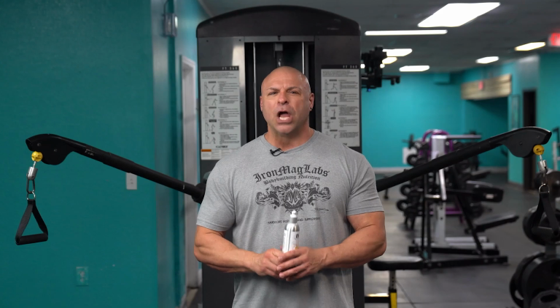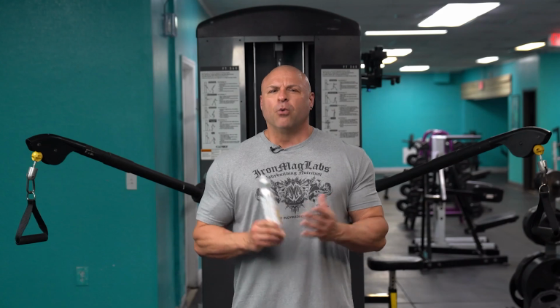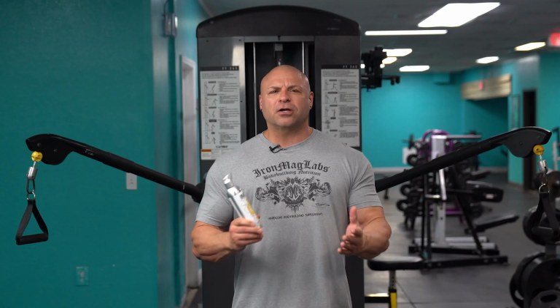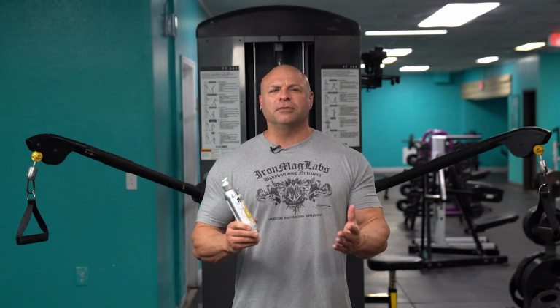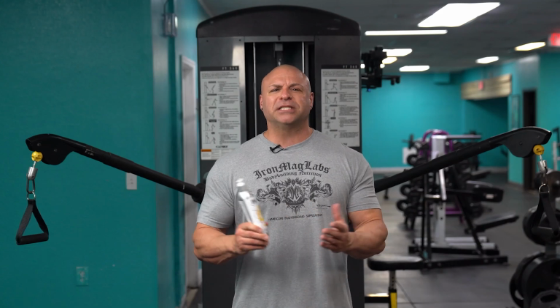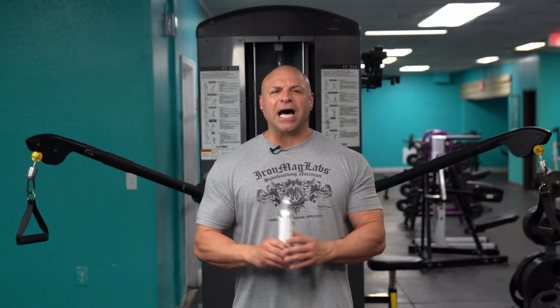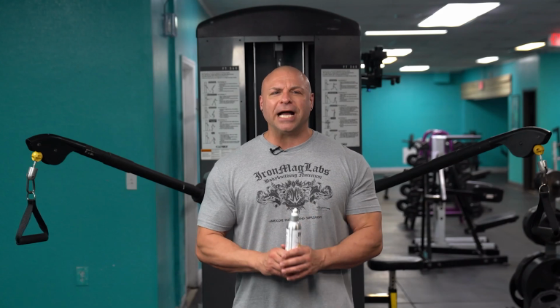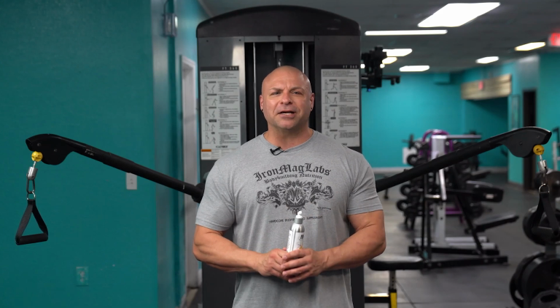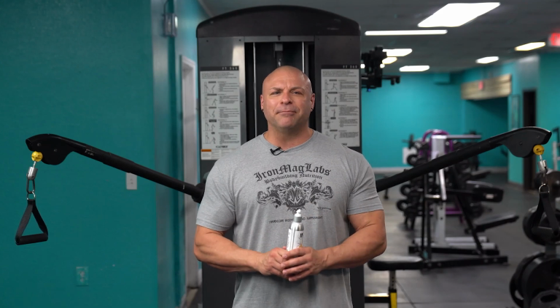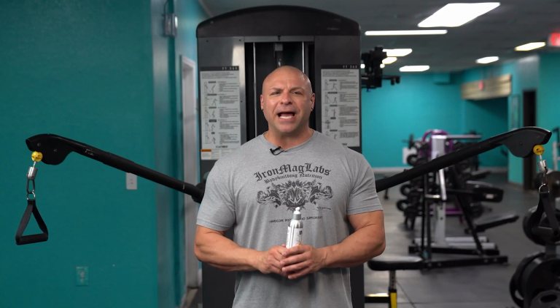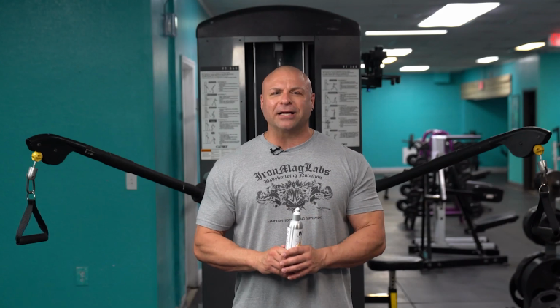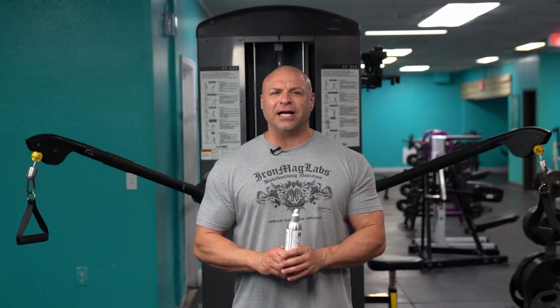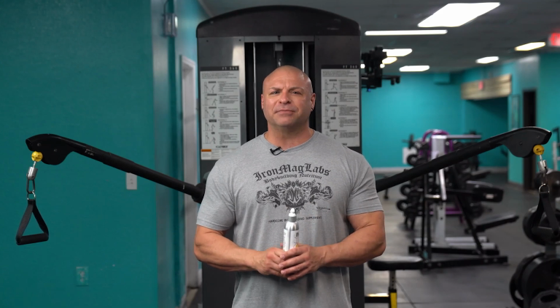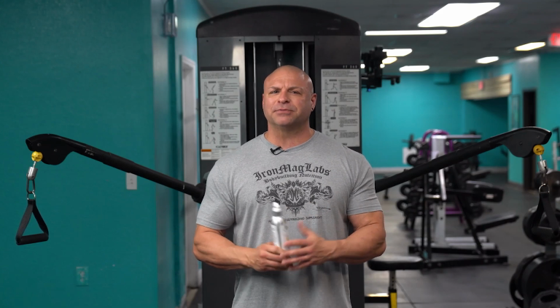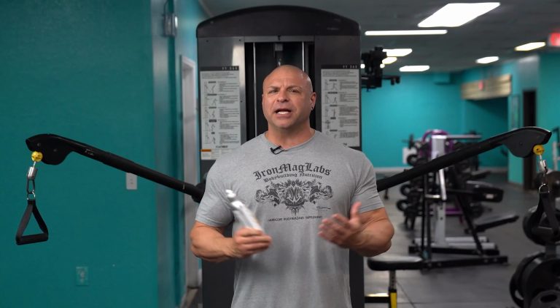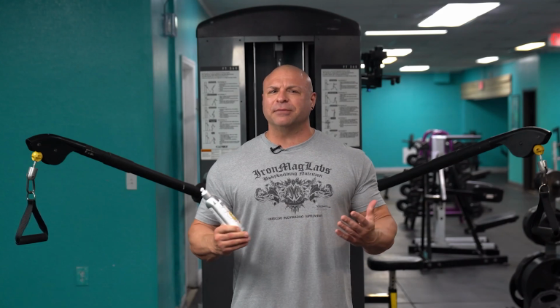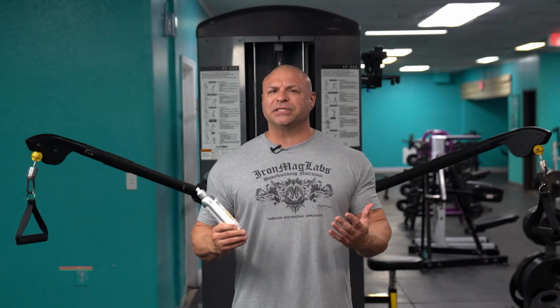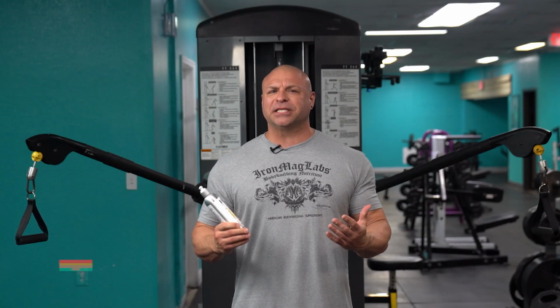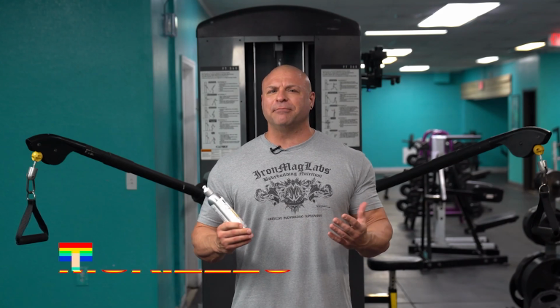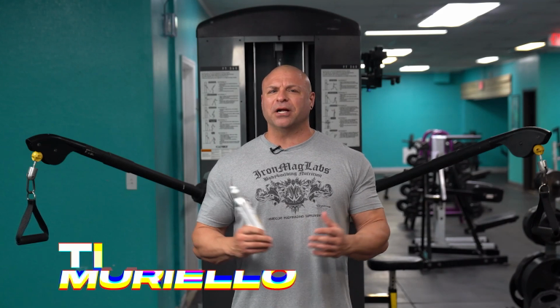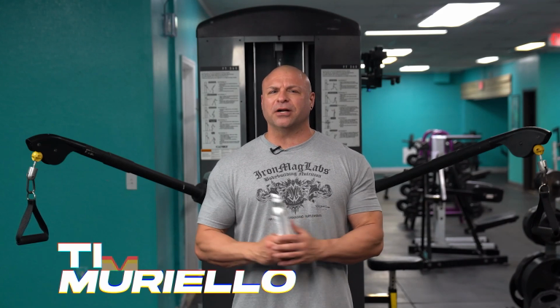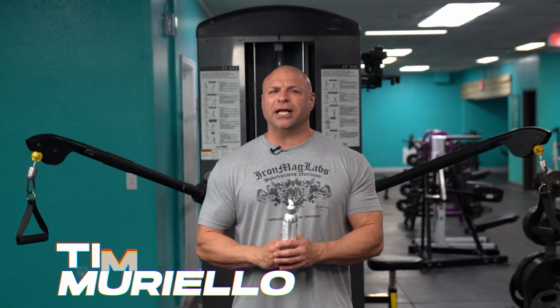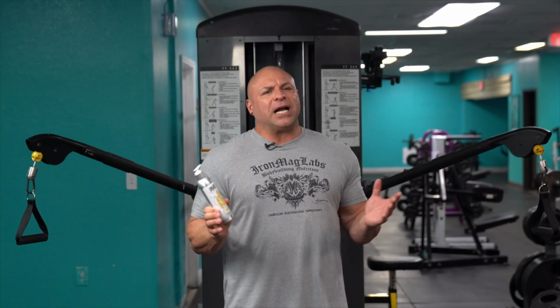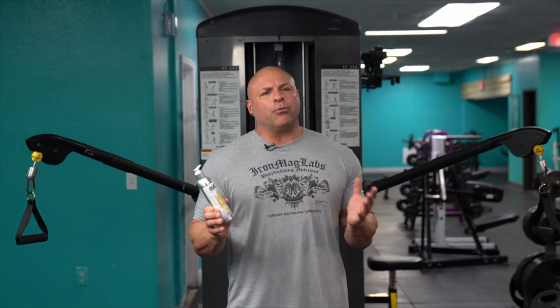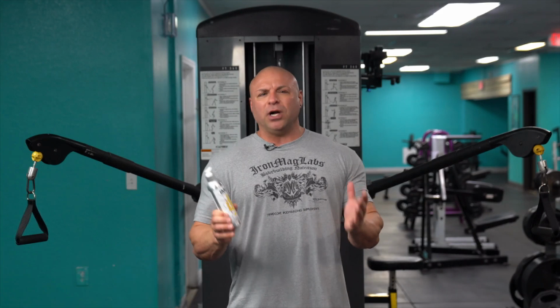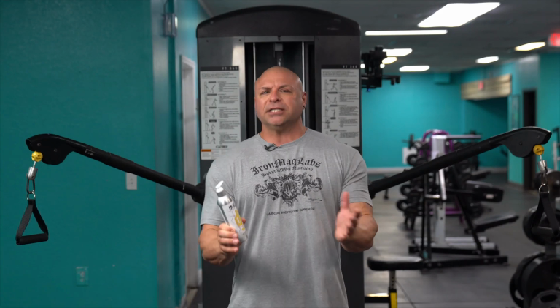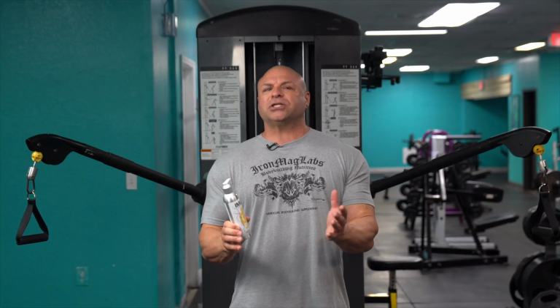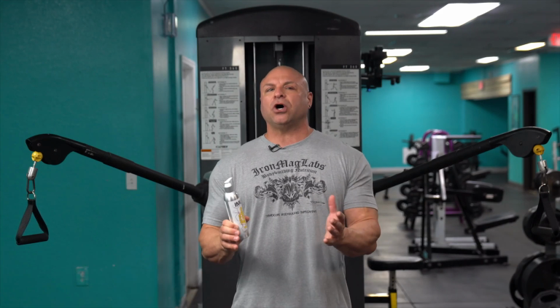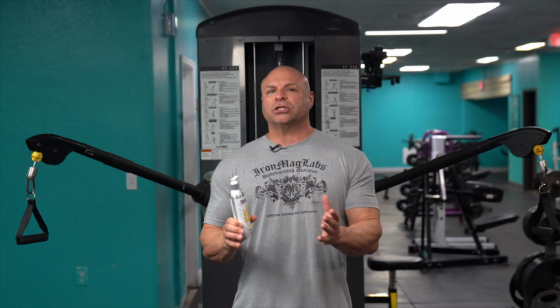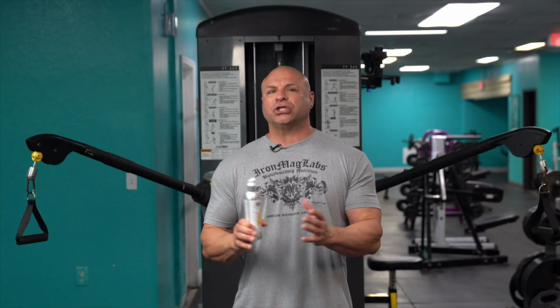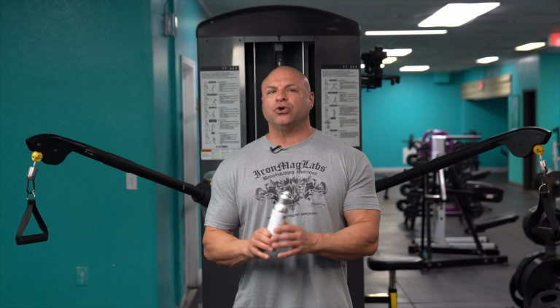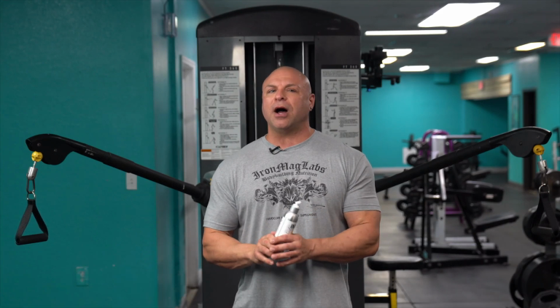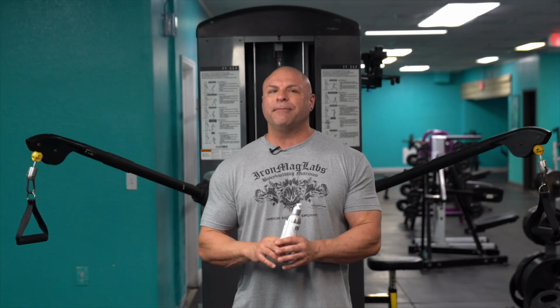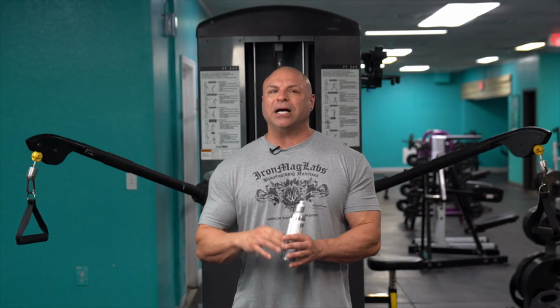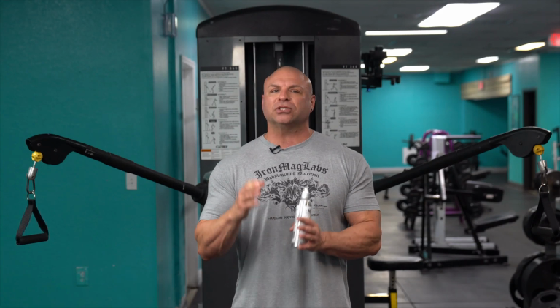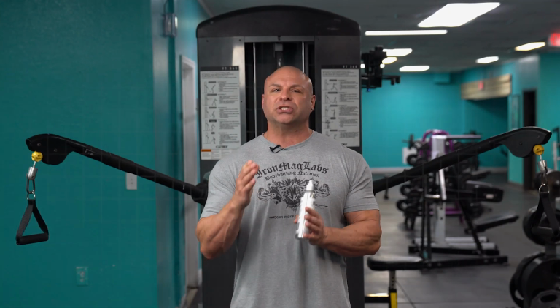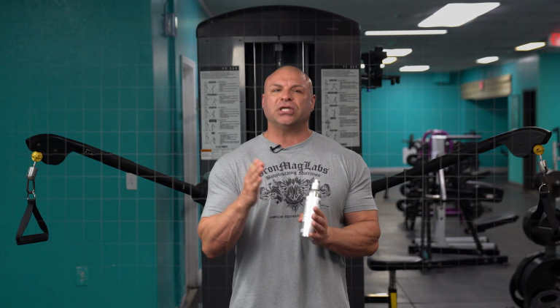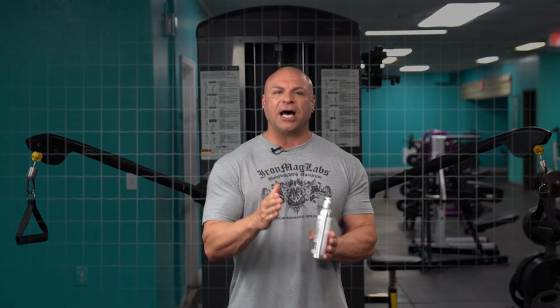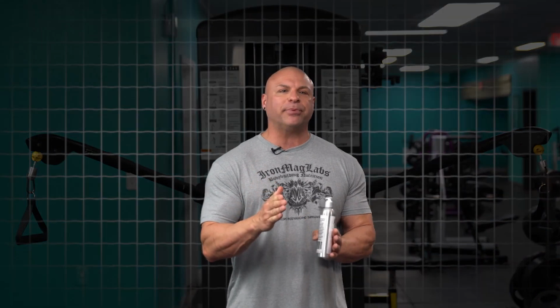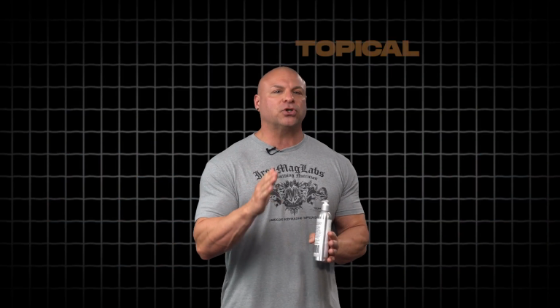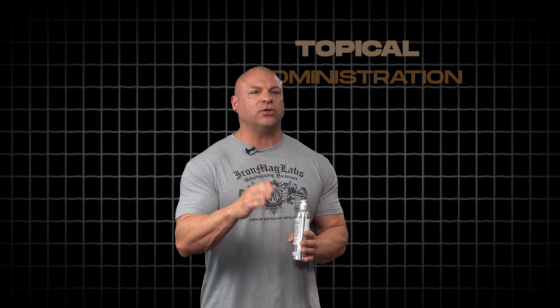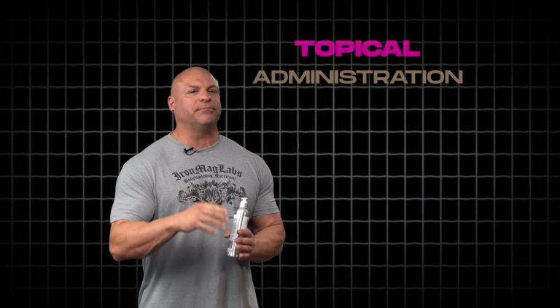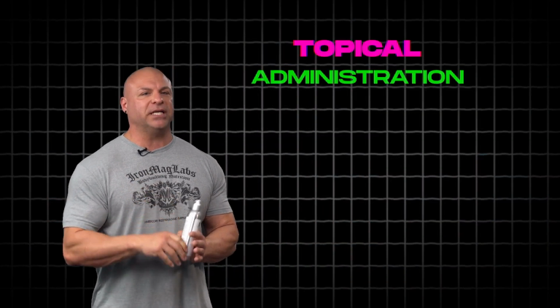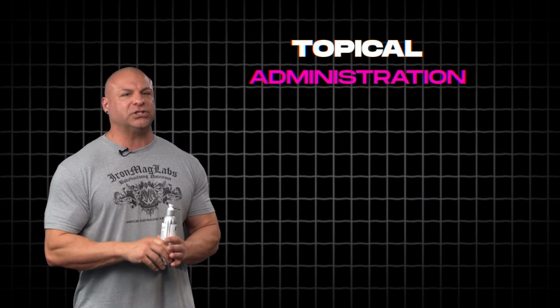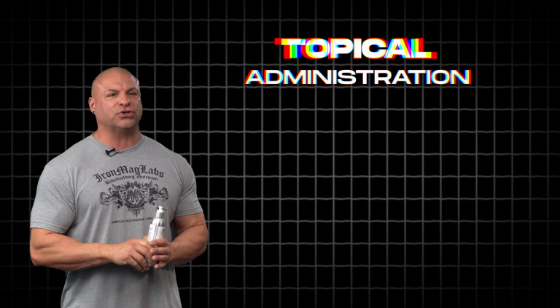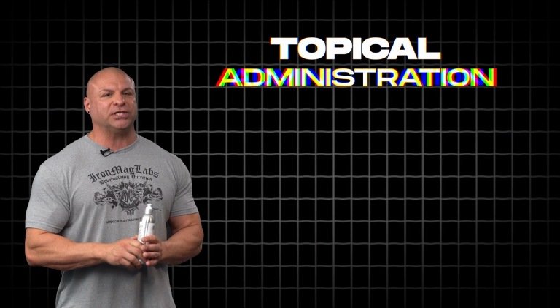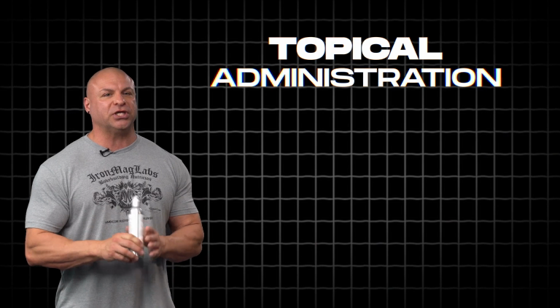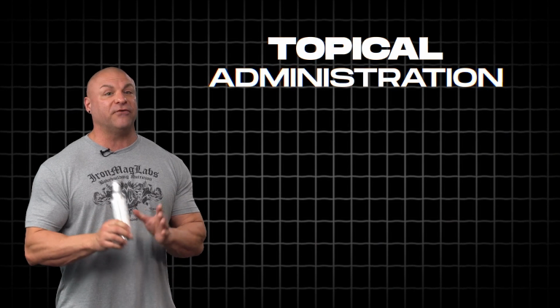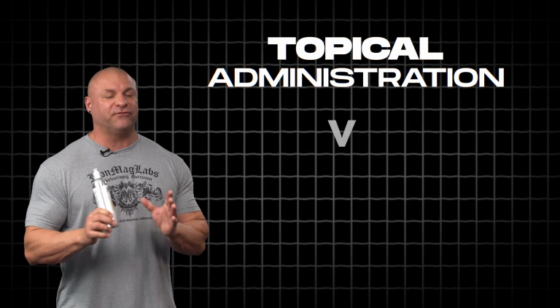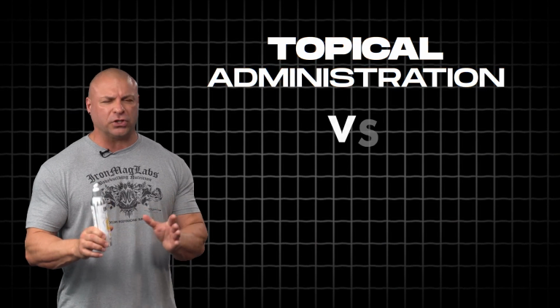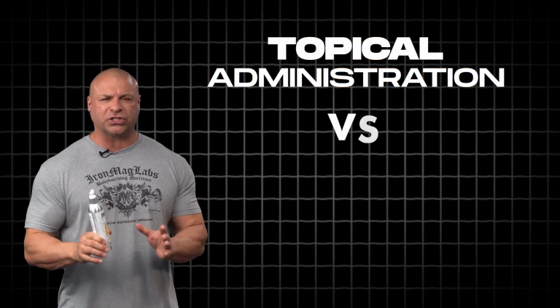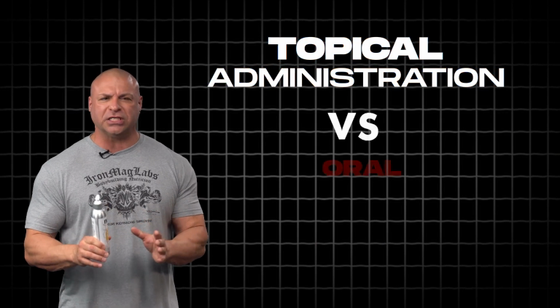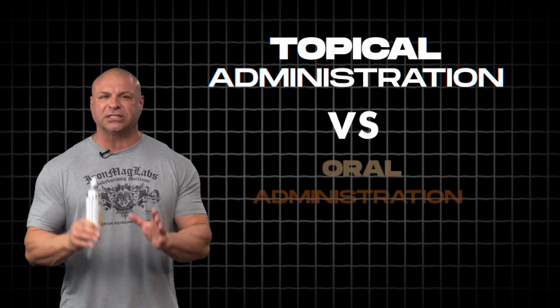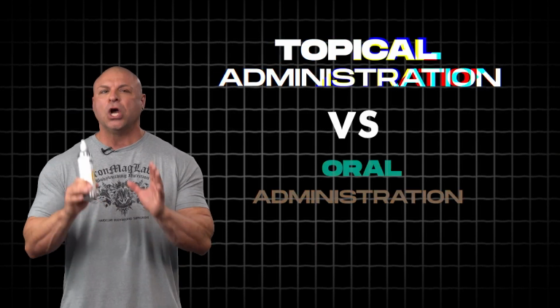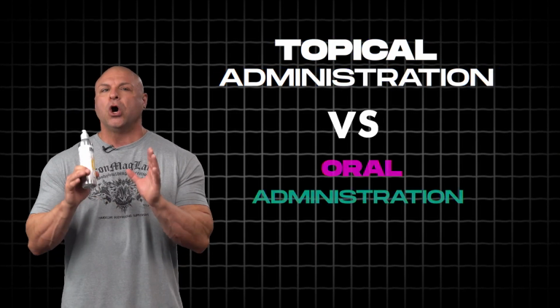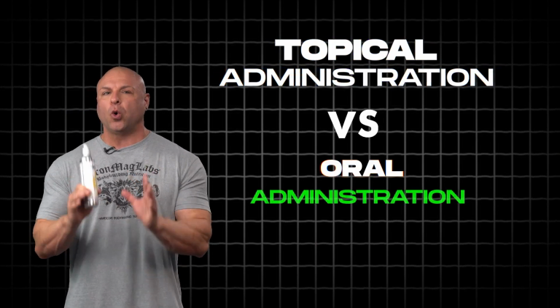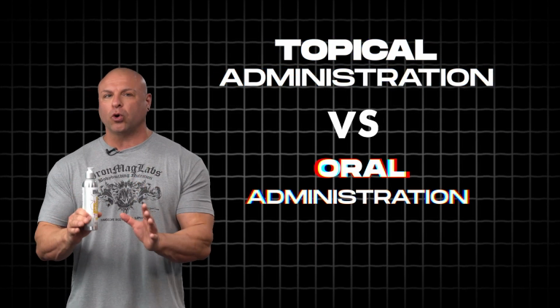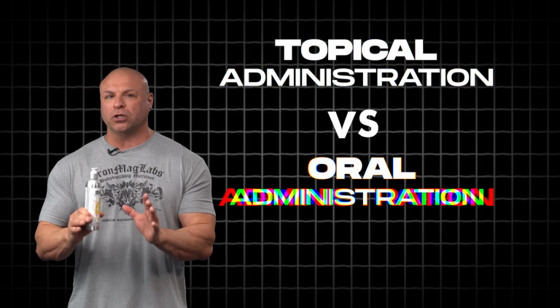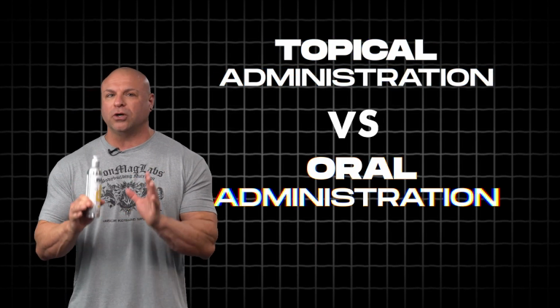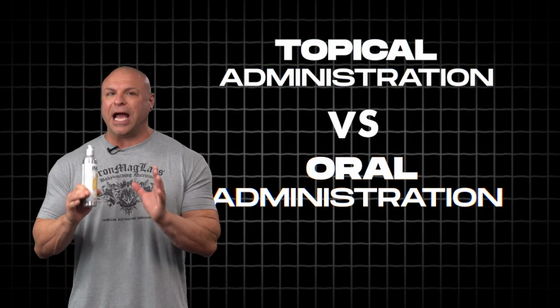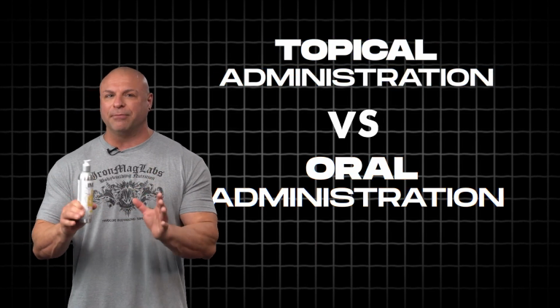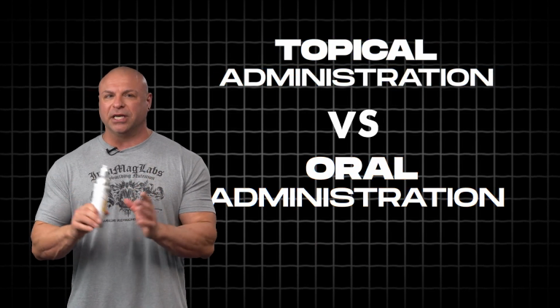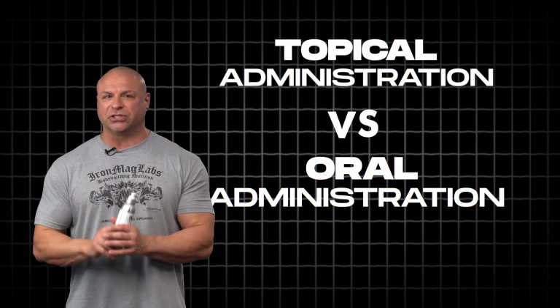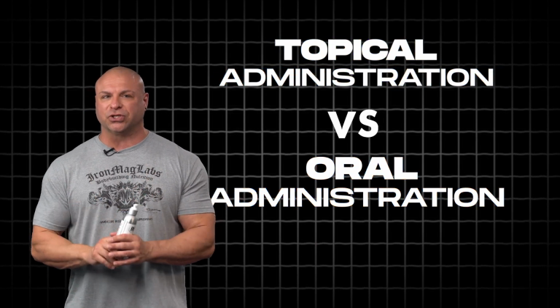Welcome to Iron Mag Labs. My name is Tim Mariela. I want to talk to you about topical administration versus oral administration.